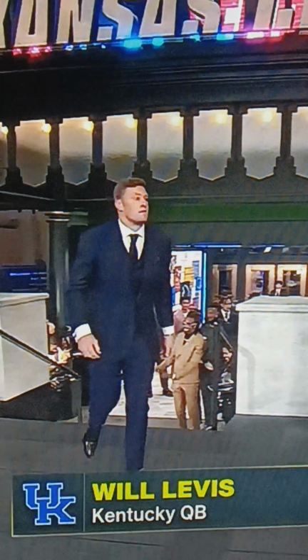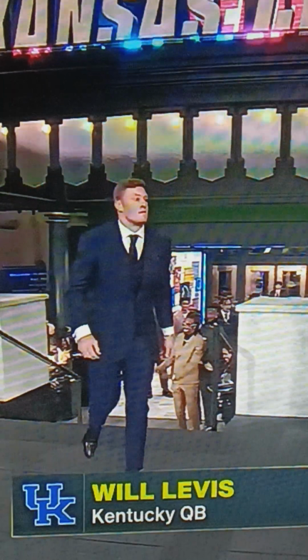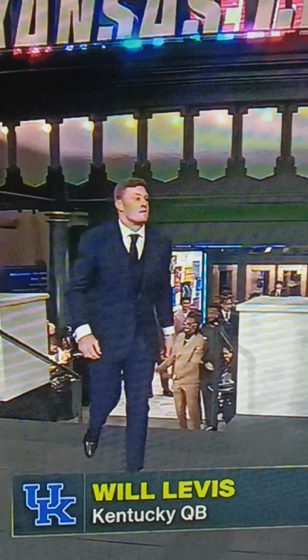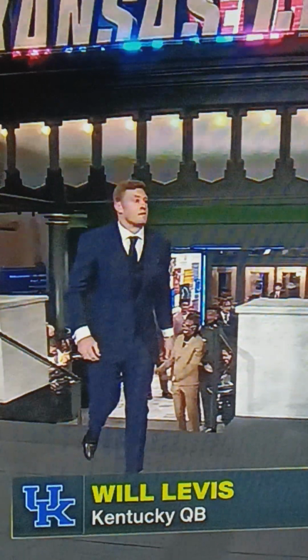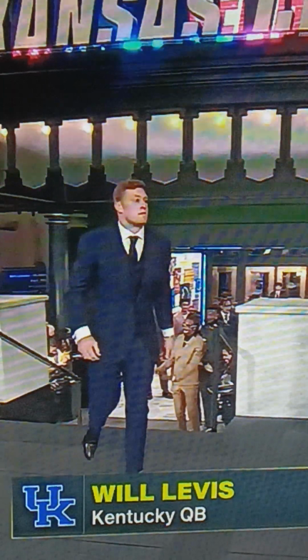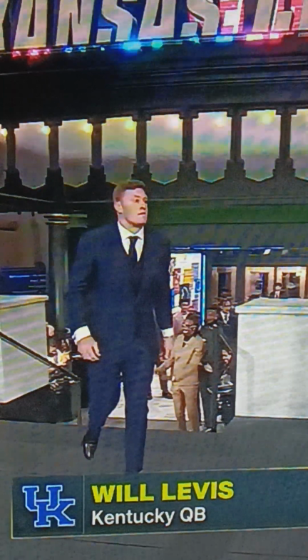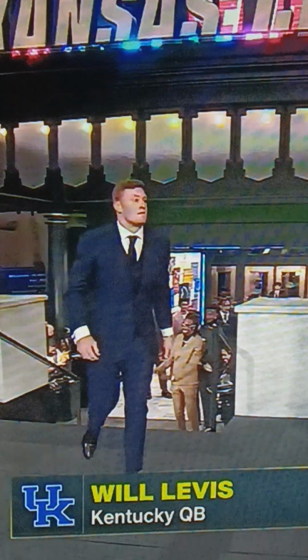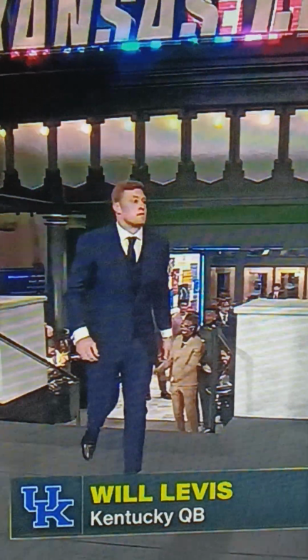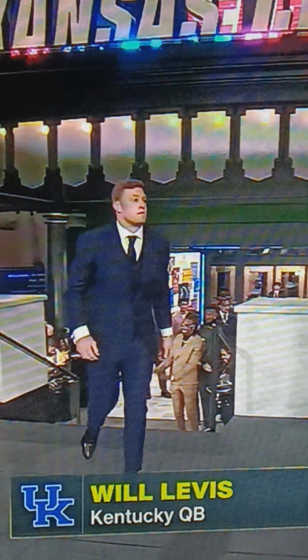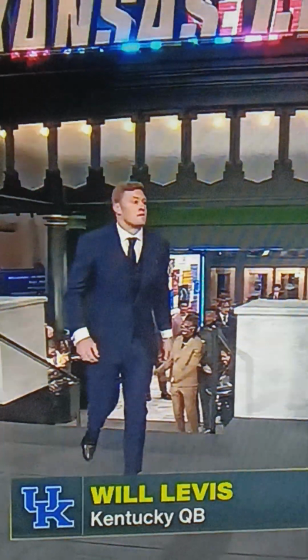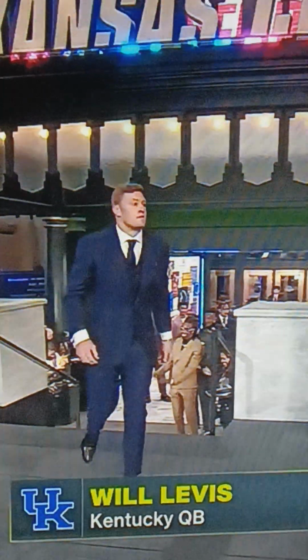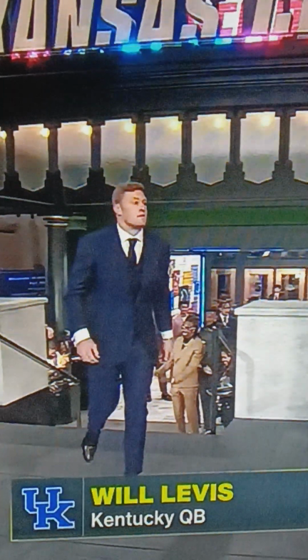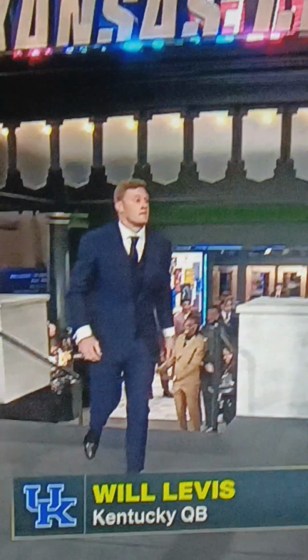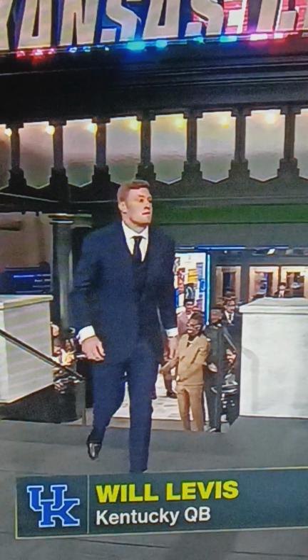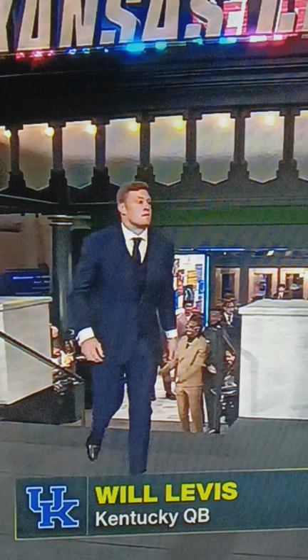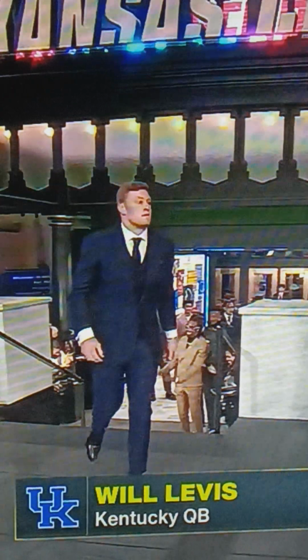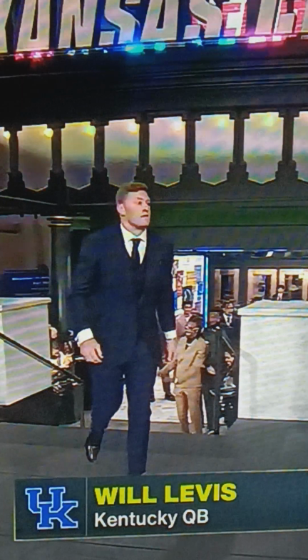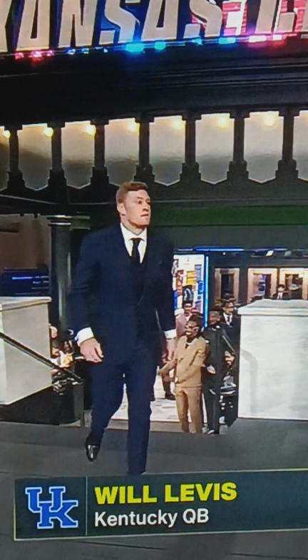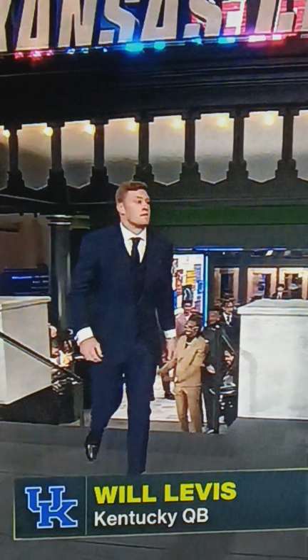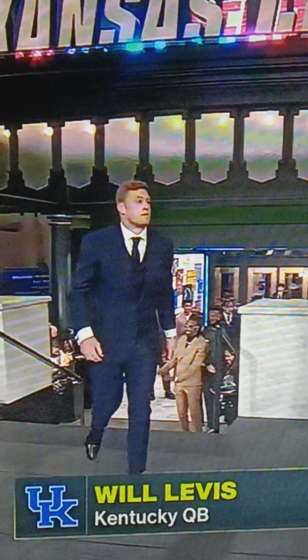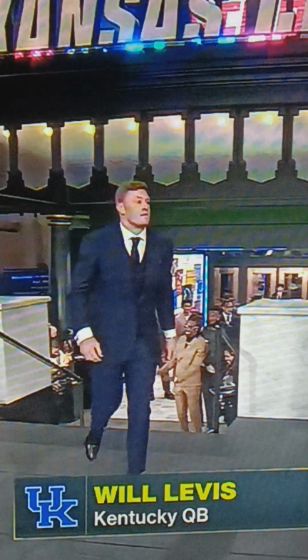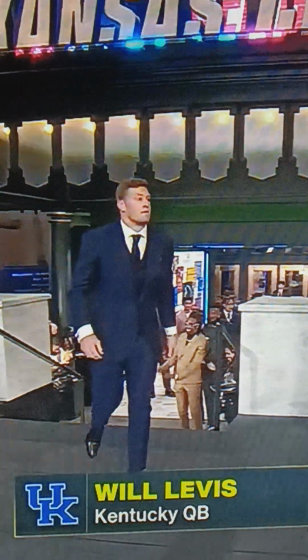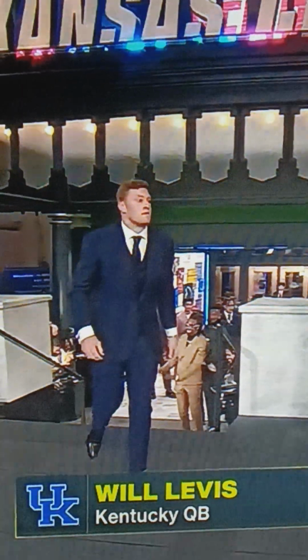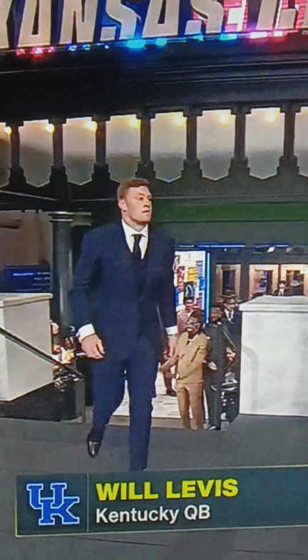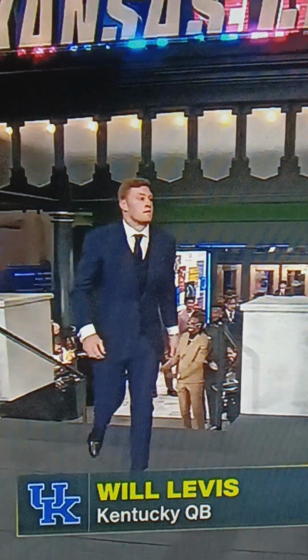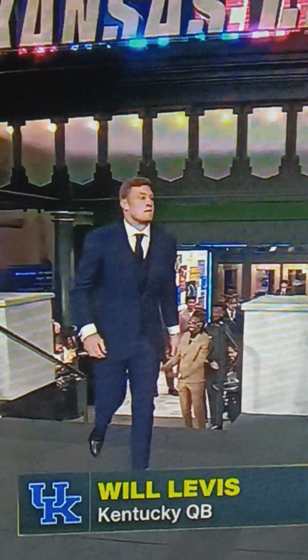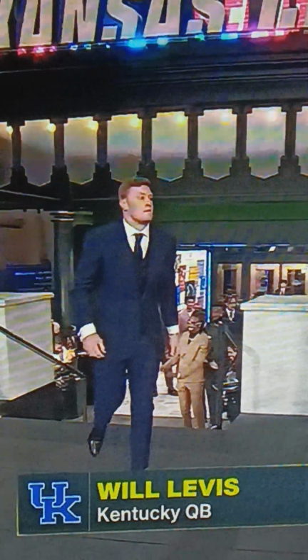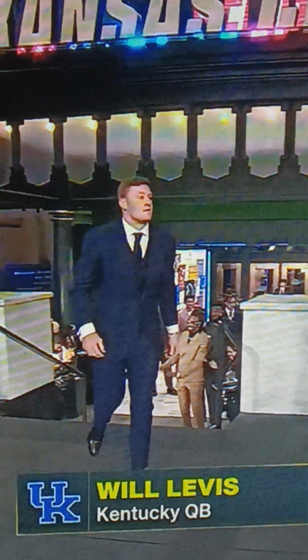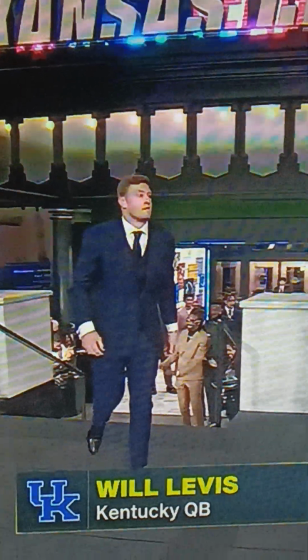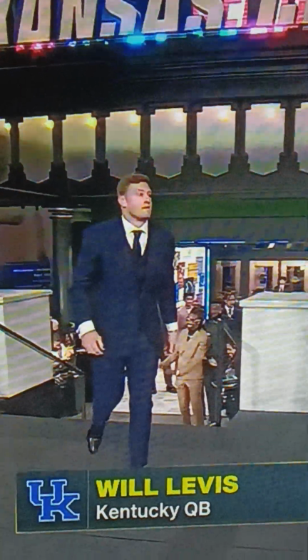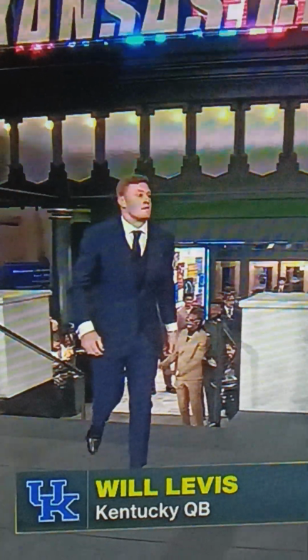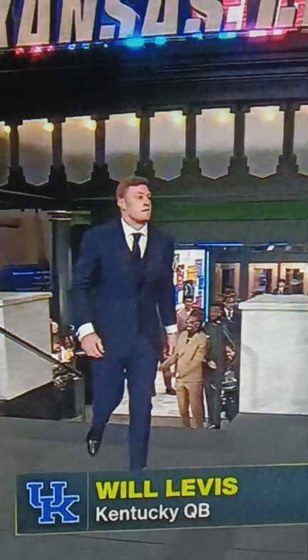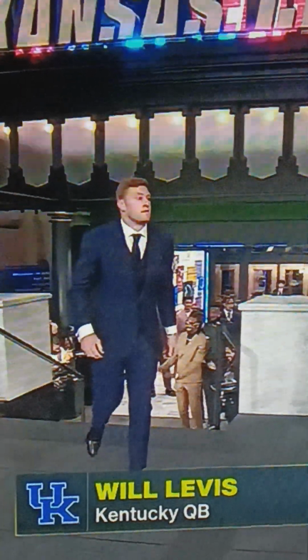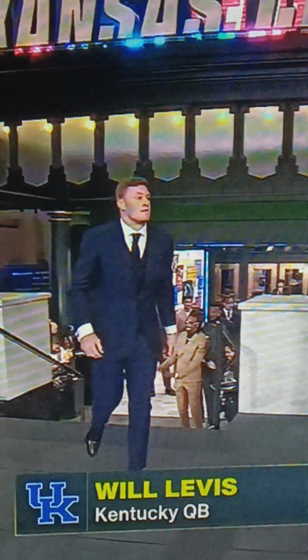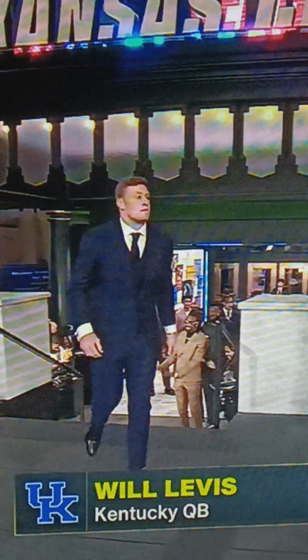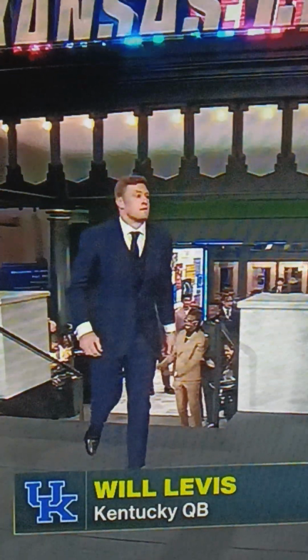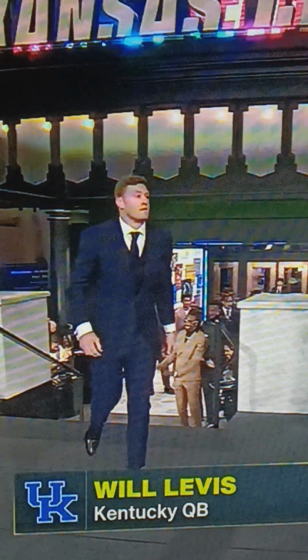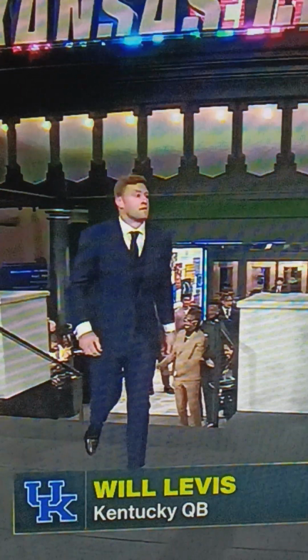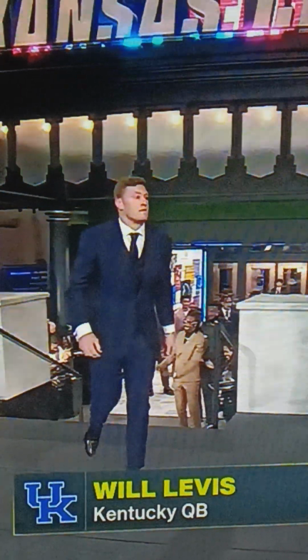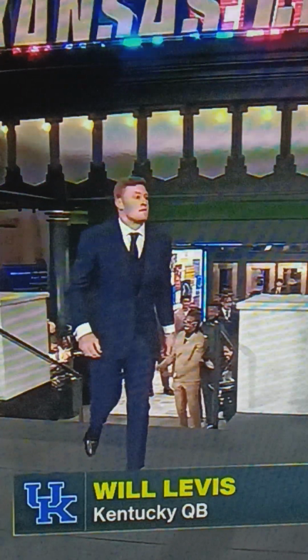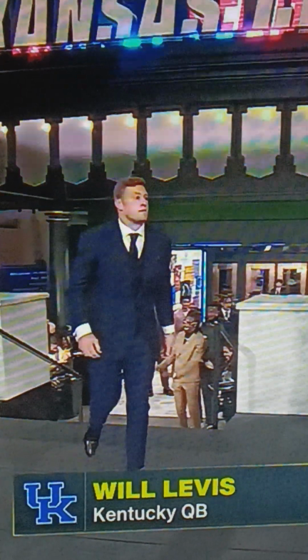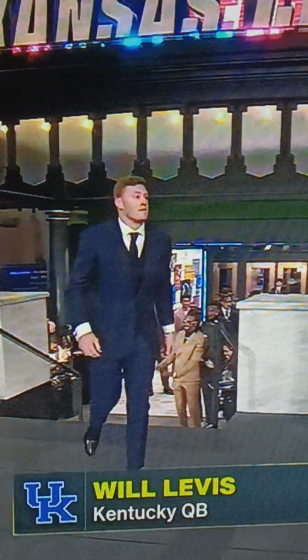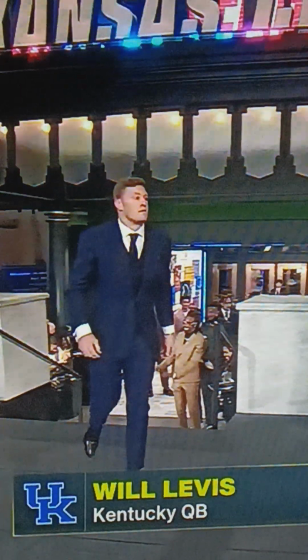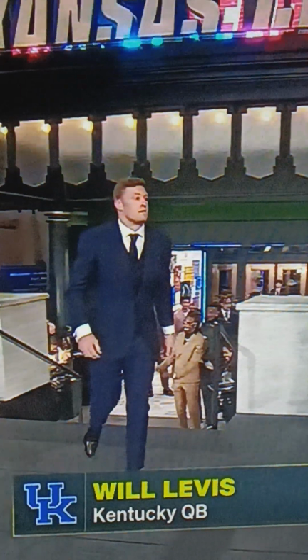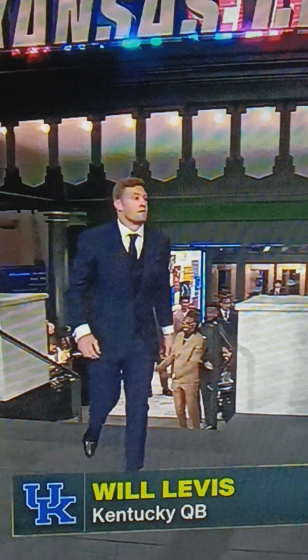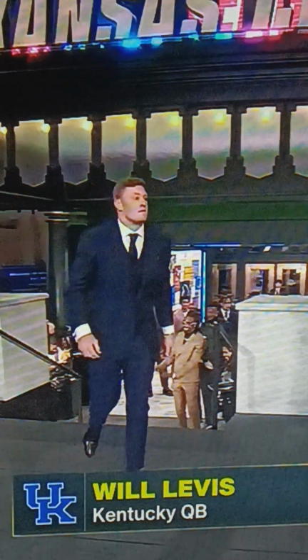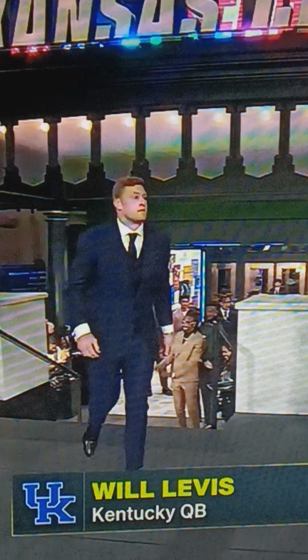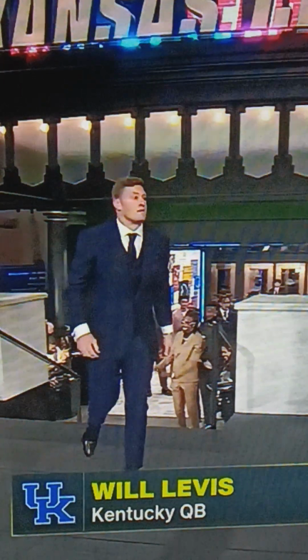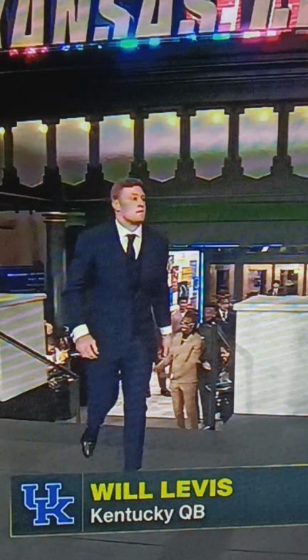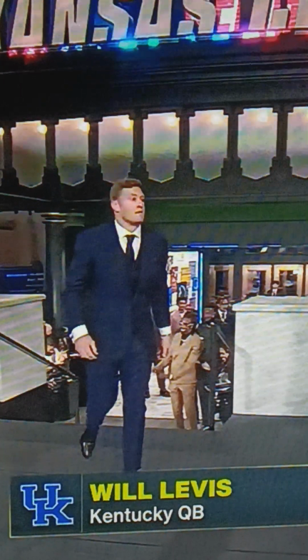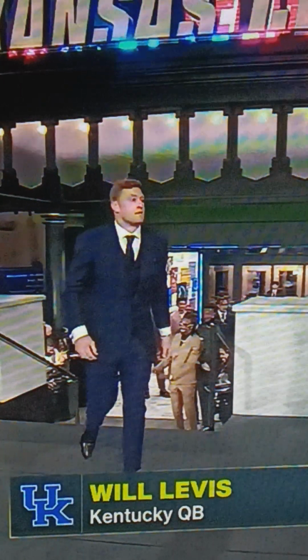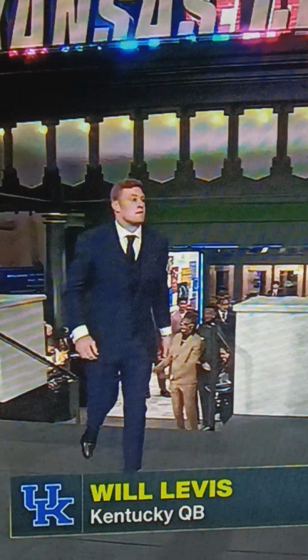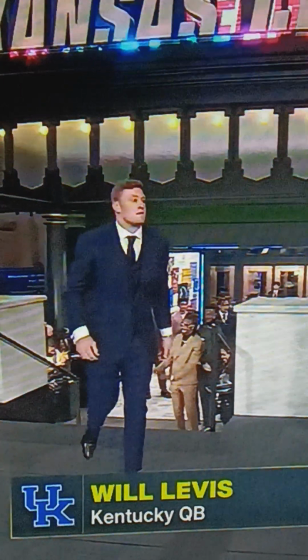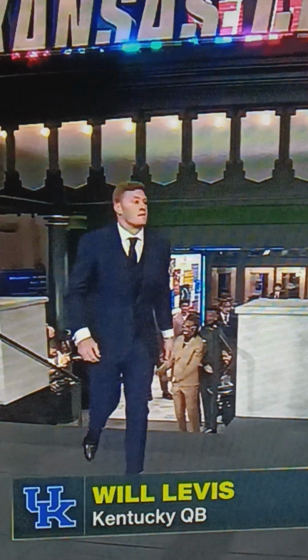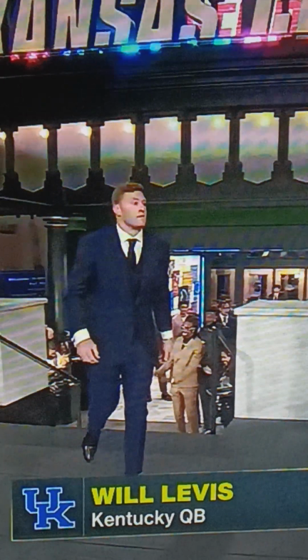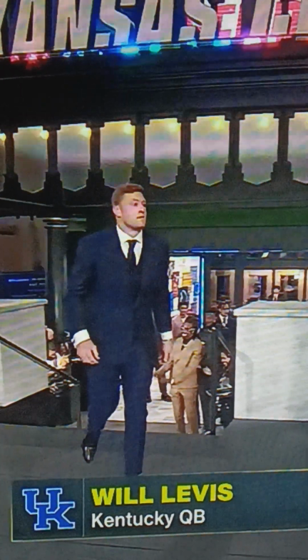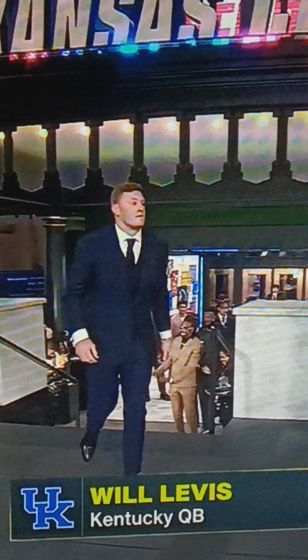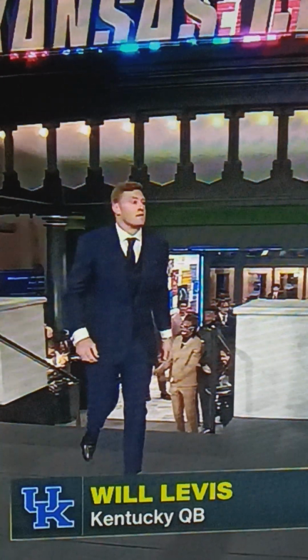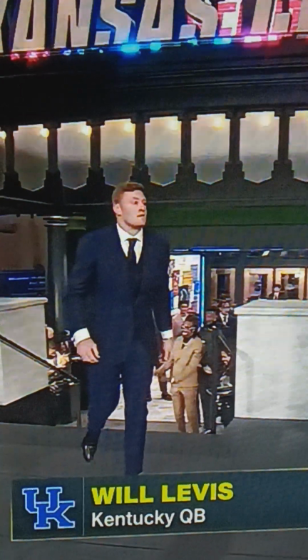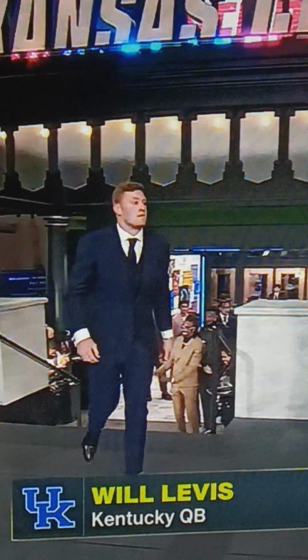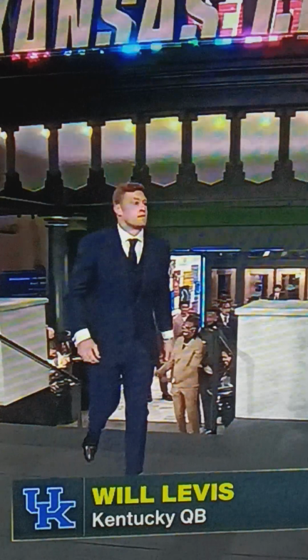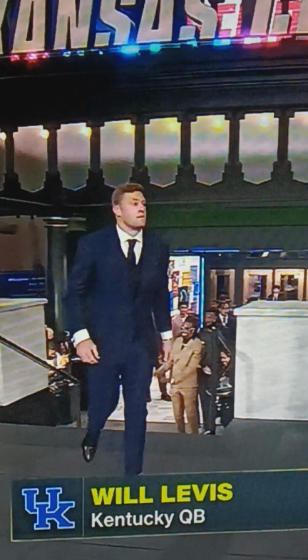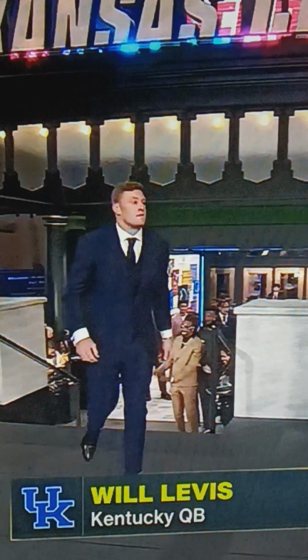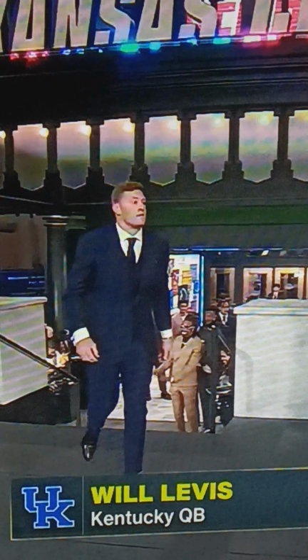Will's got on a traditional three-piece suit. I'm going to give this about maybe a 7.5. It looks clean.